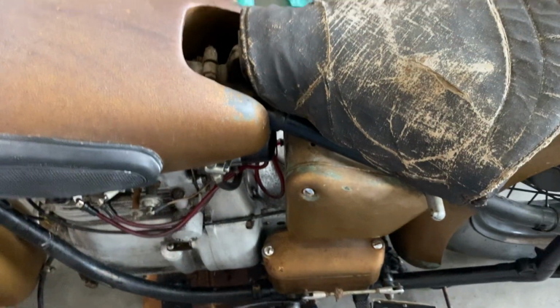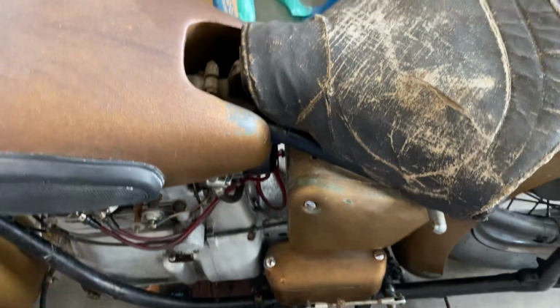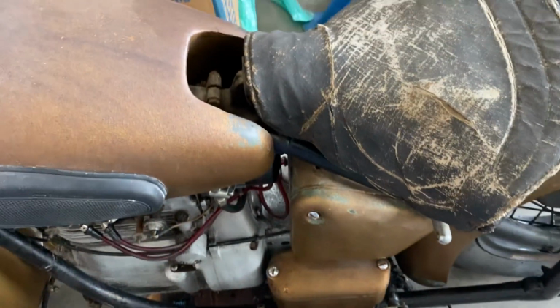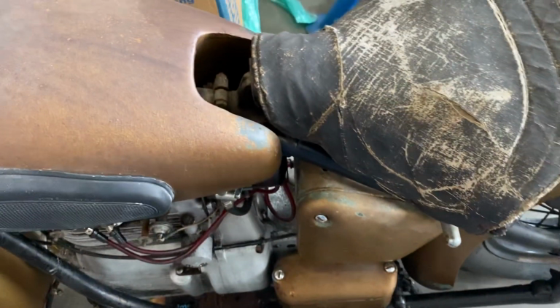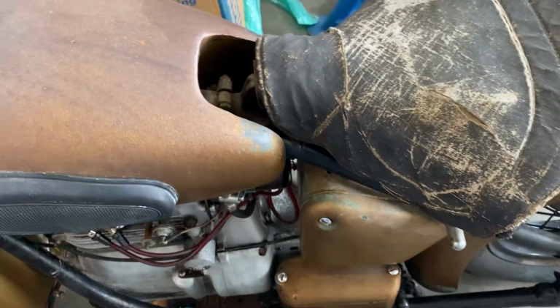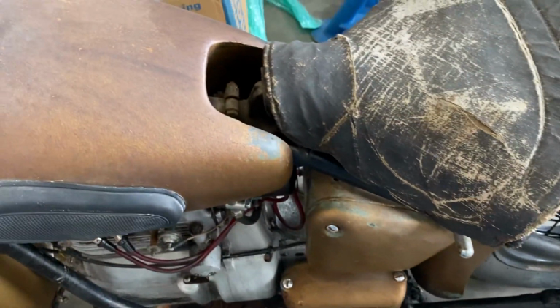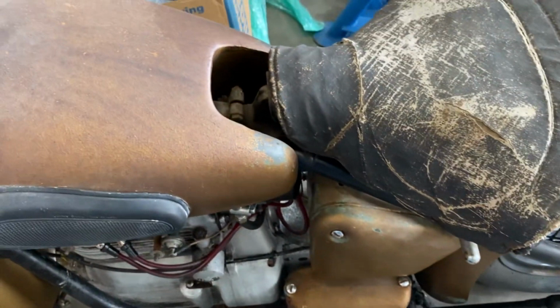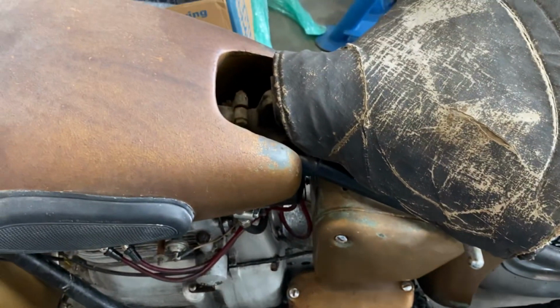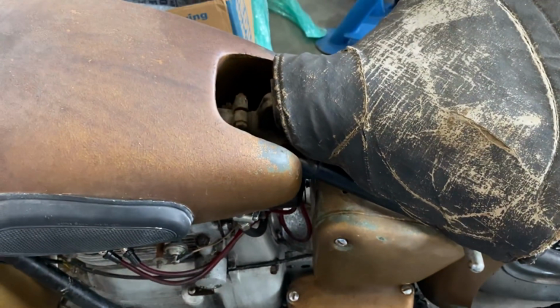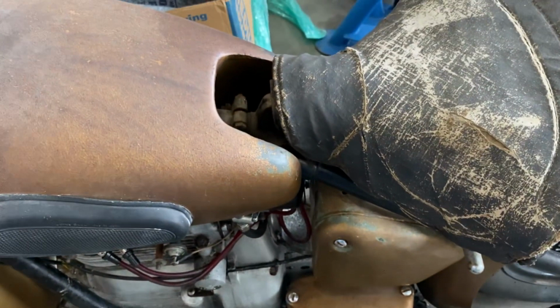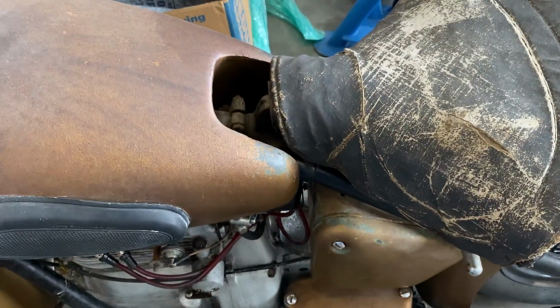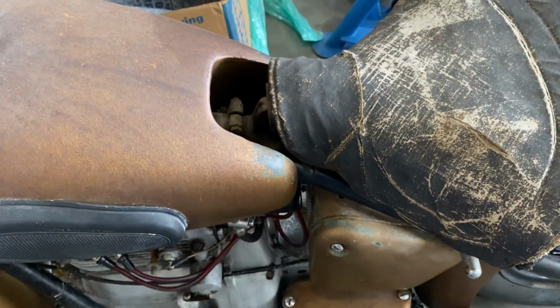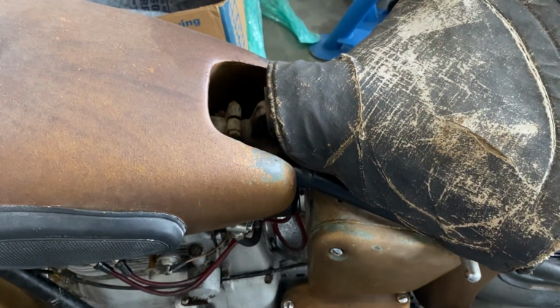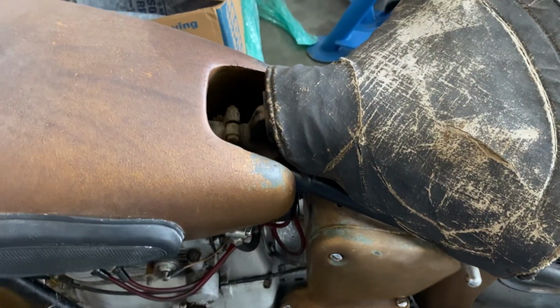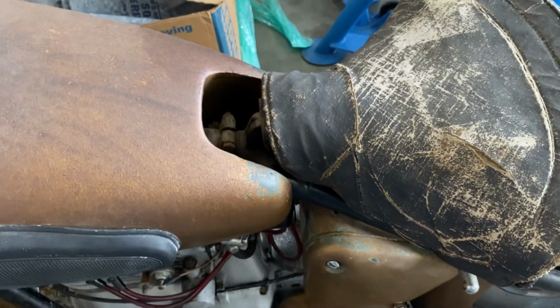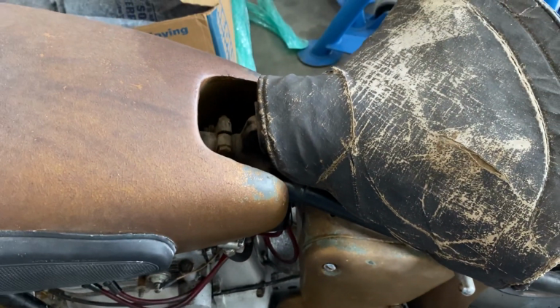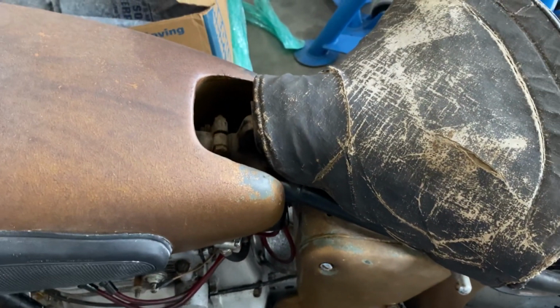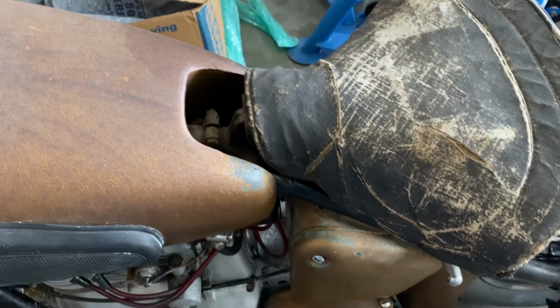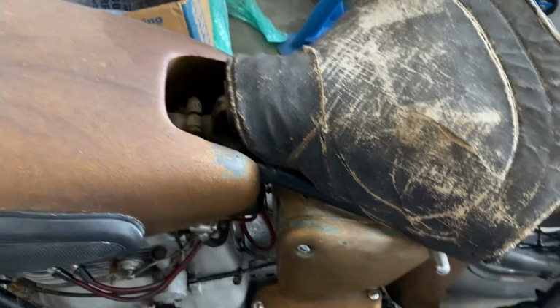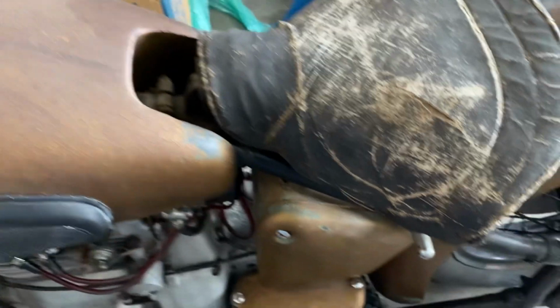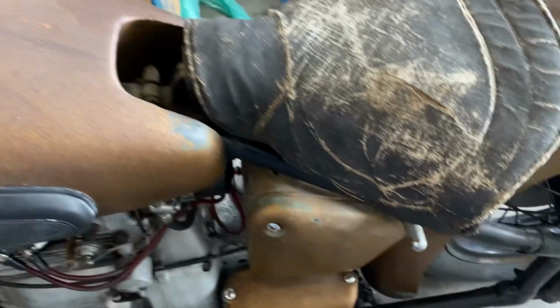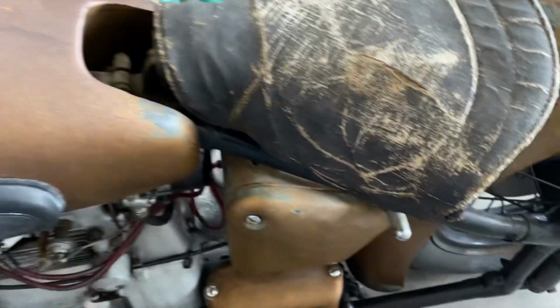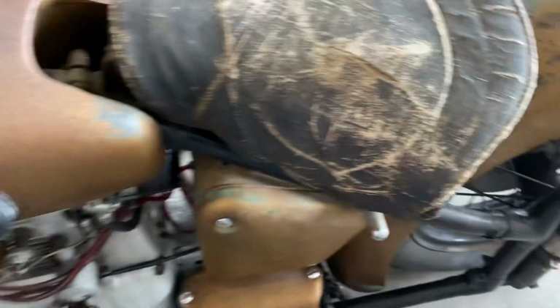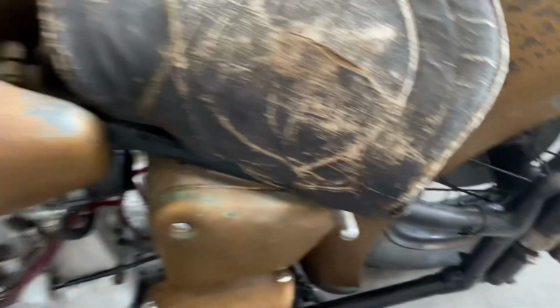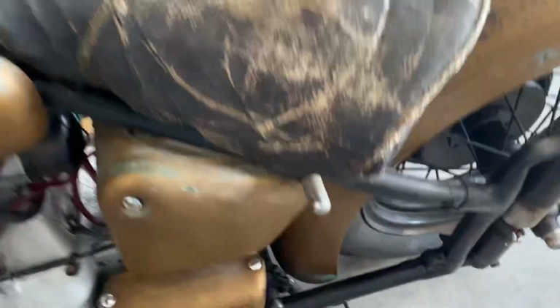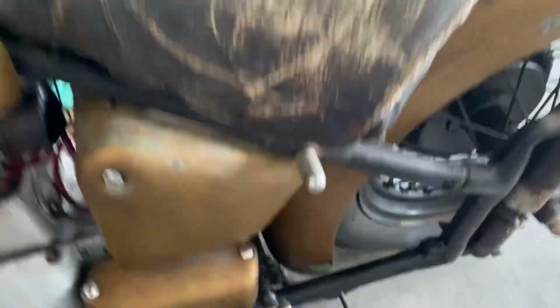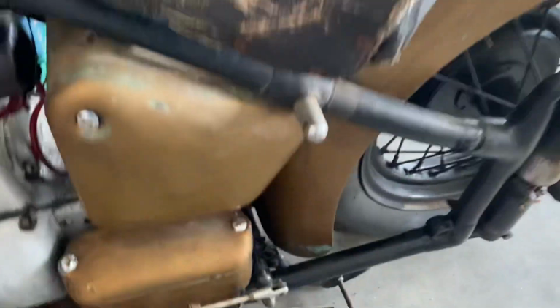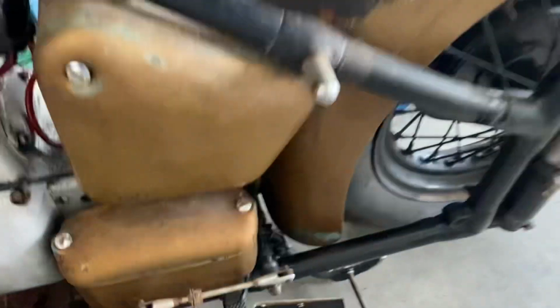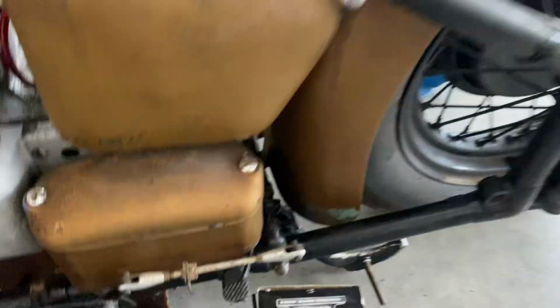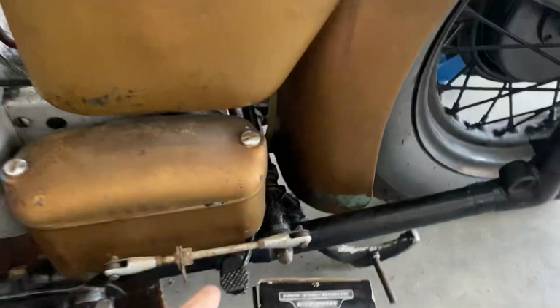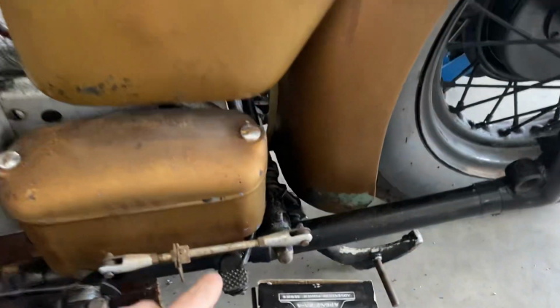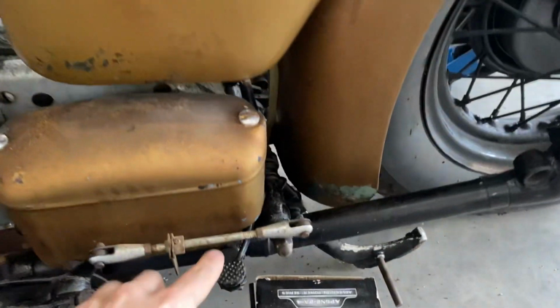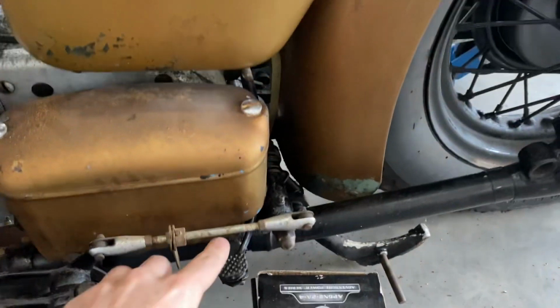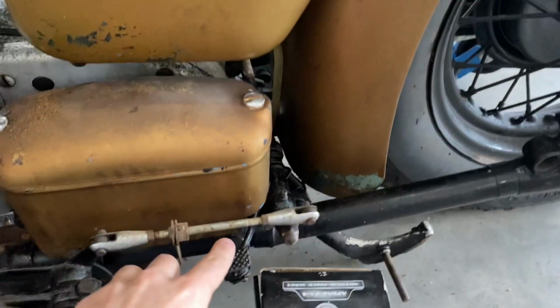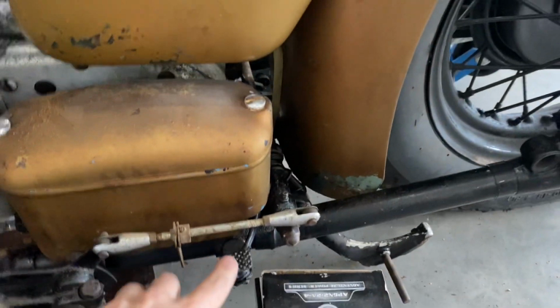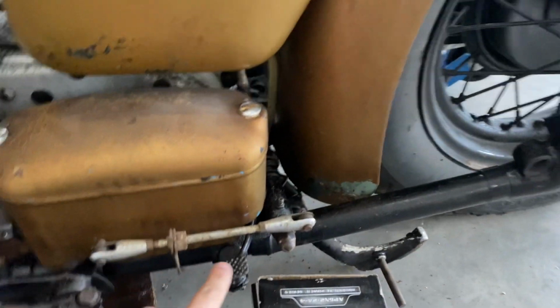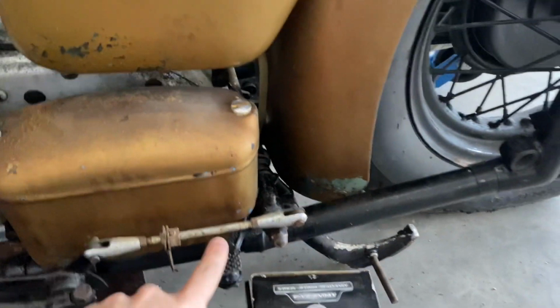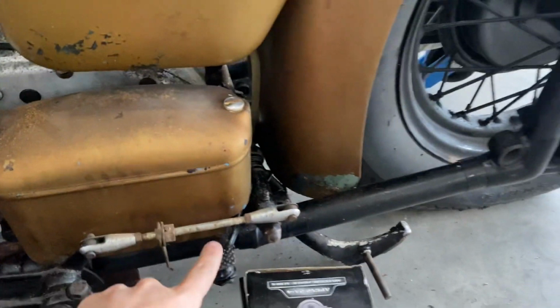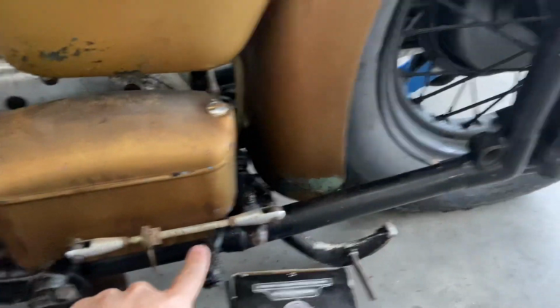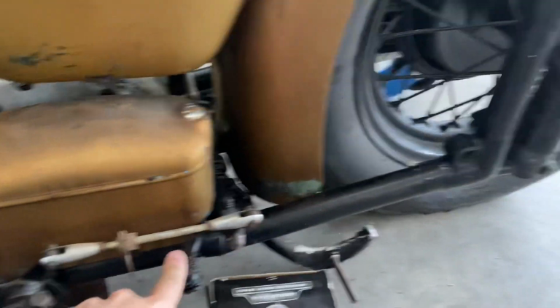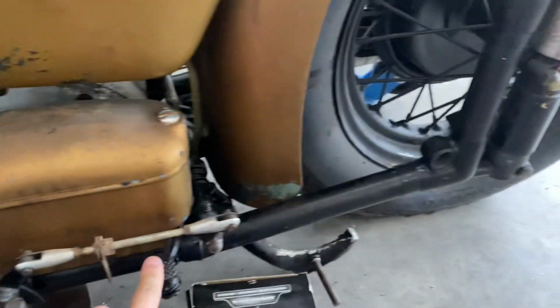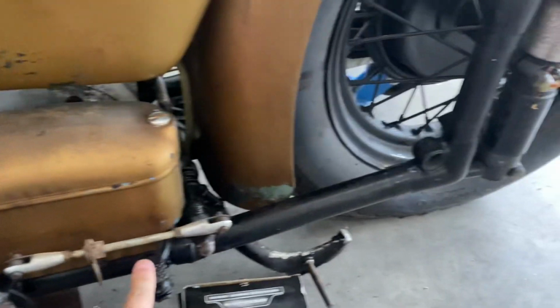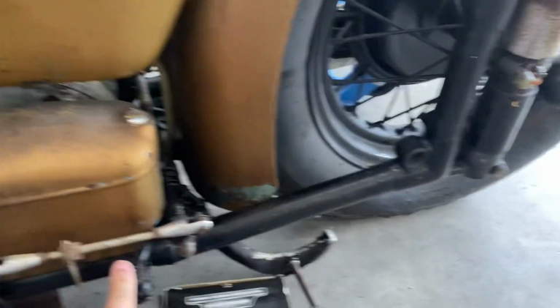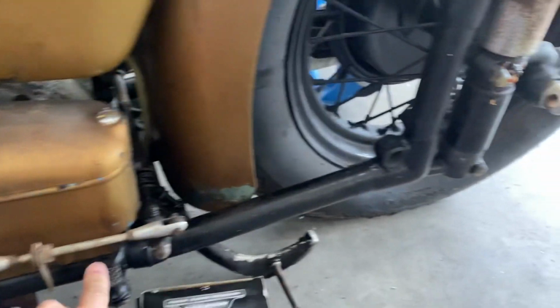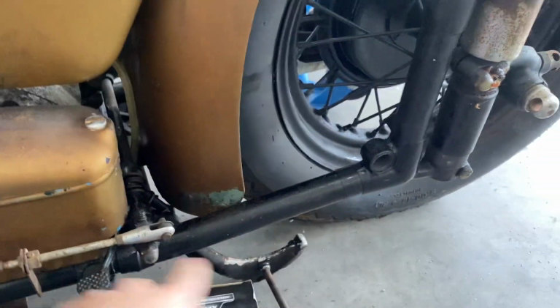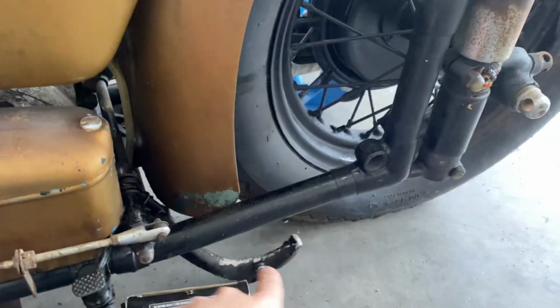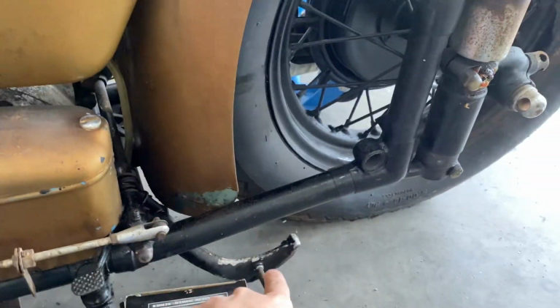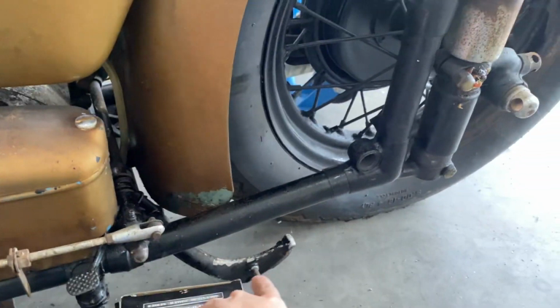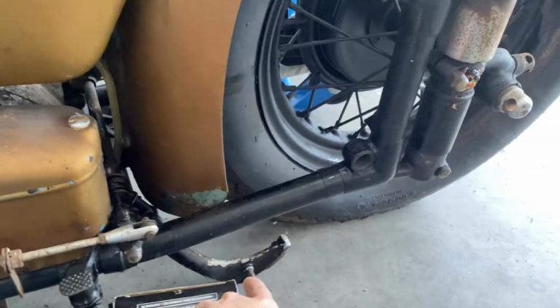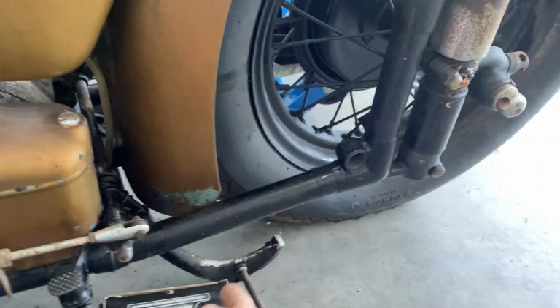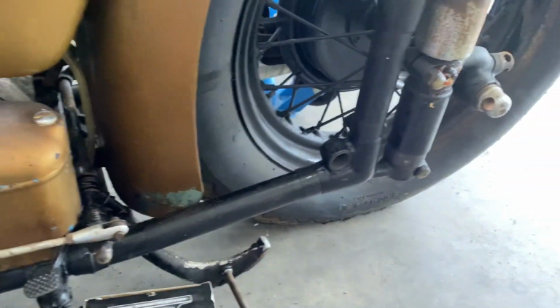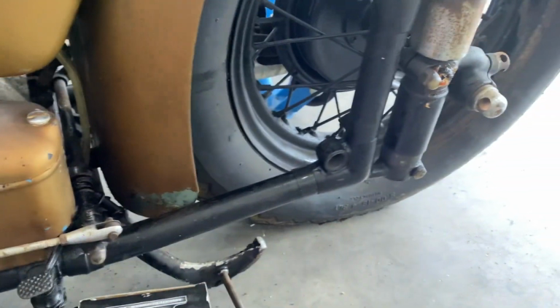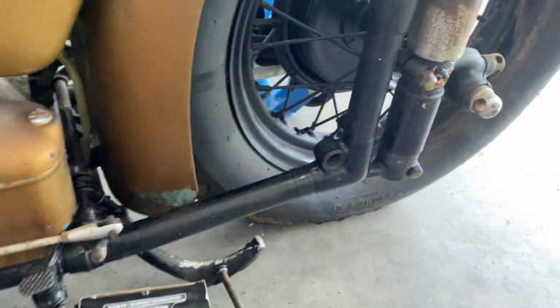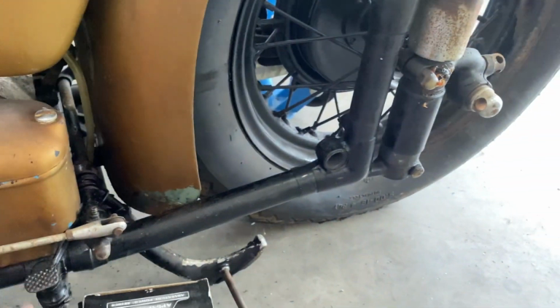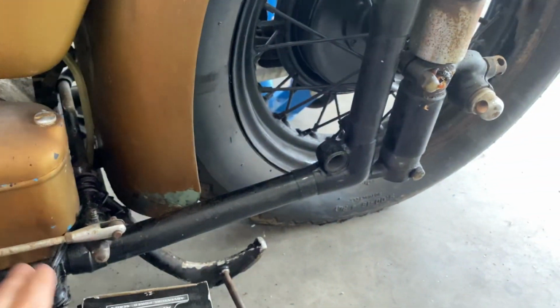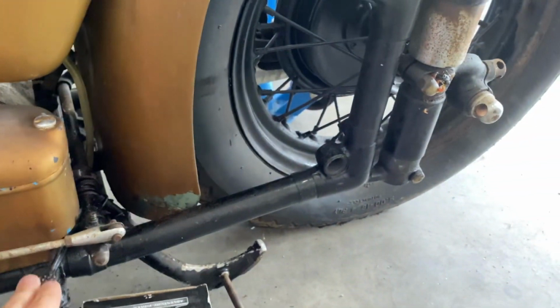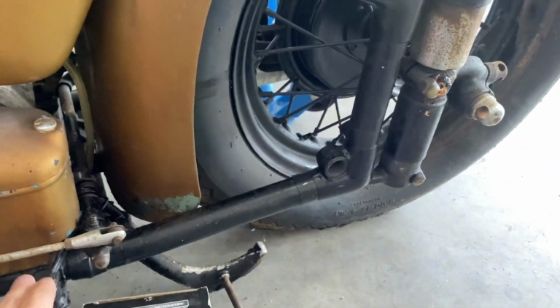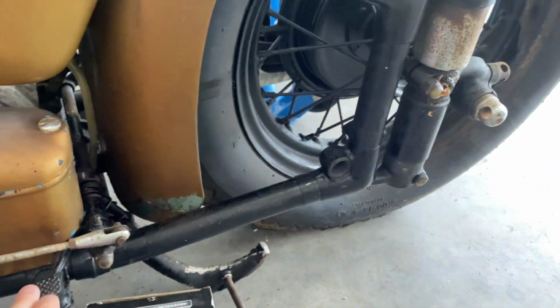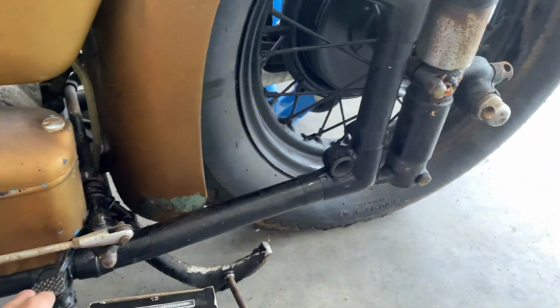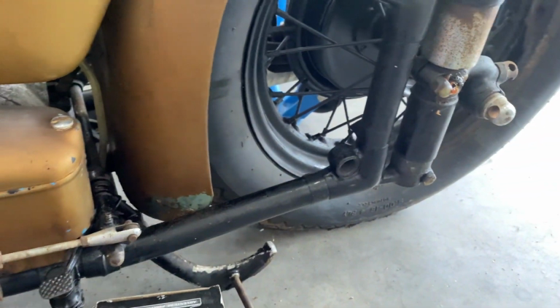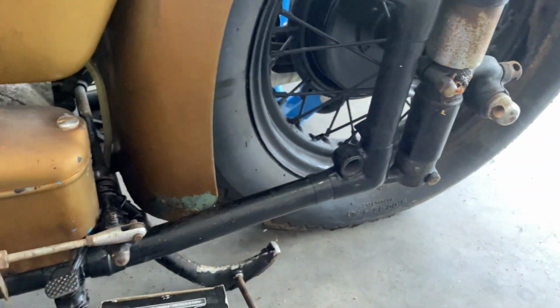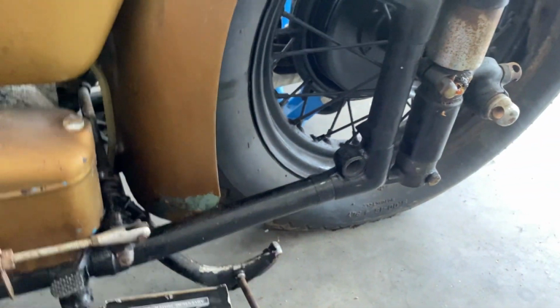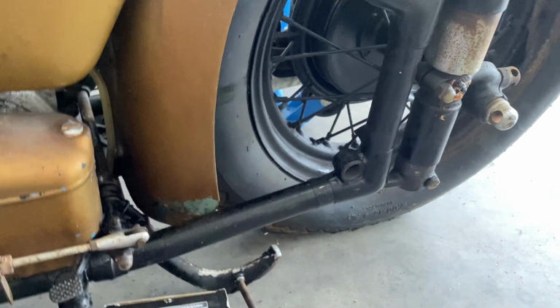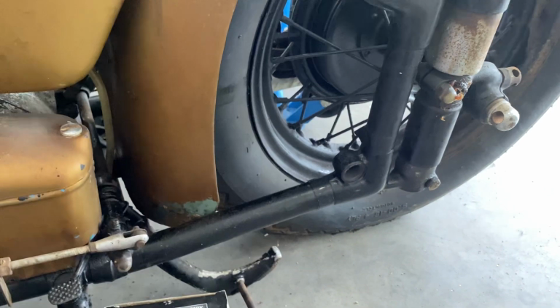We got a rear brake and then we got a little pedal here which is actually for the kickstand to get that to come up.